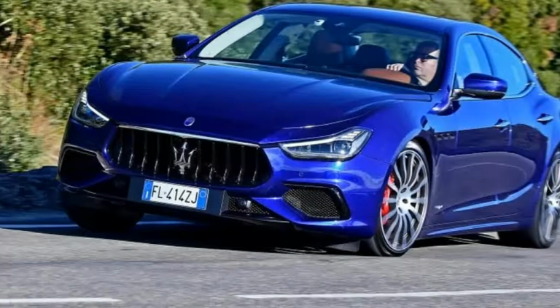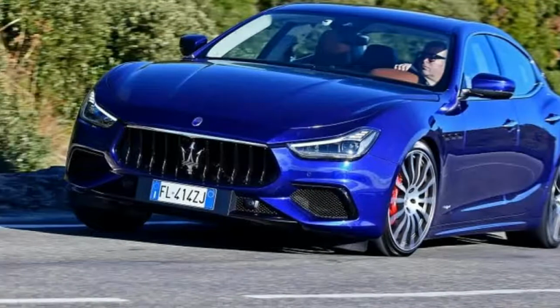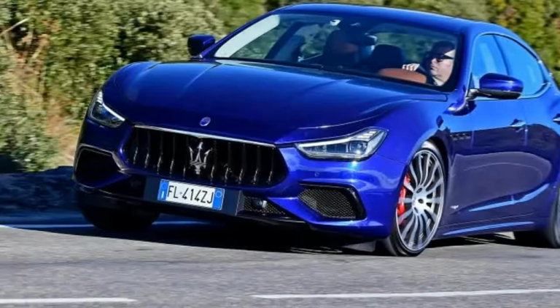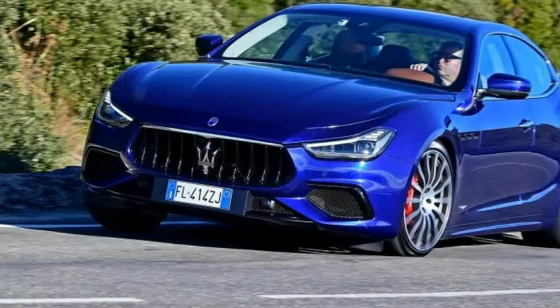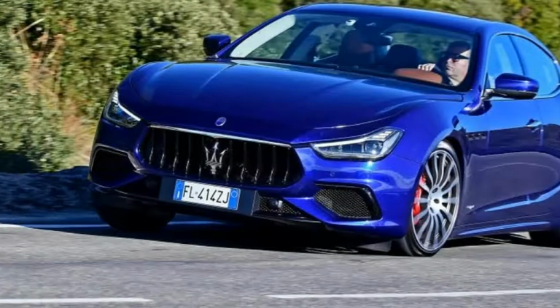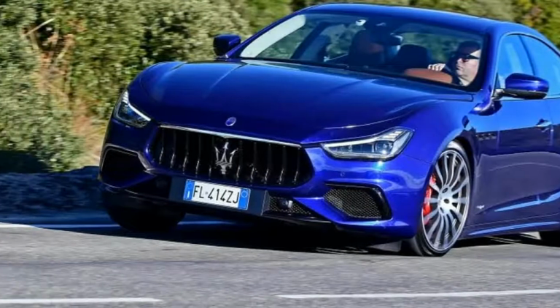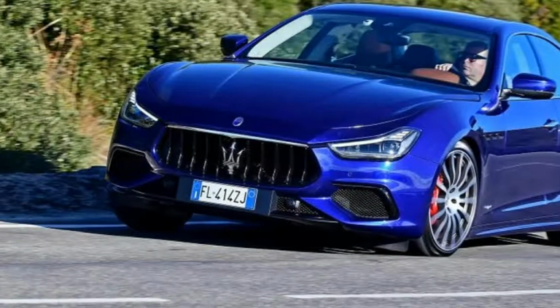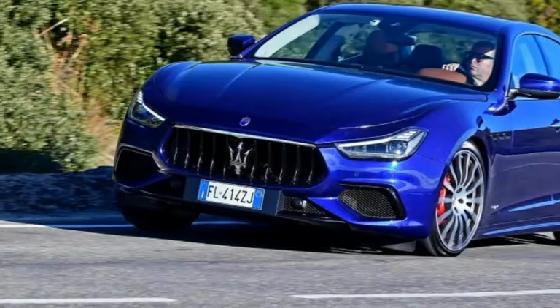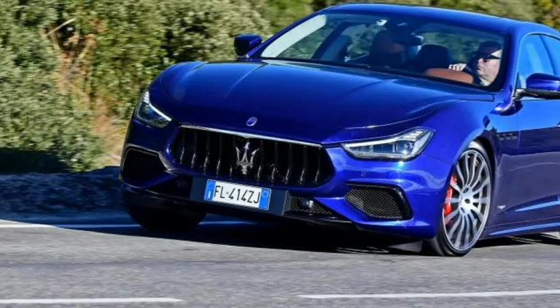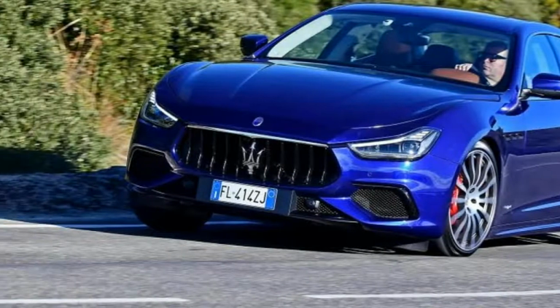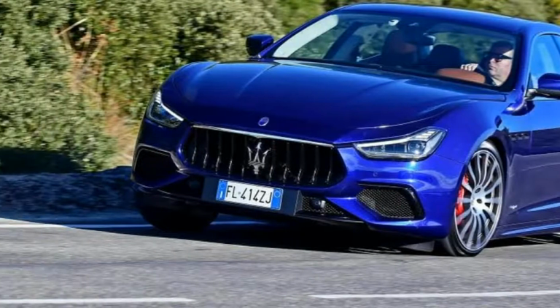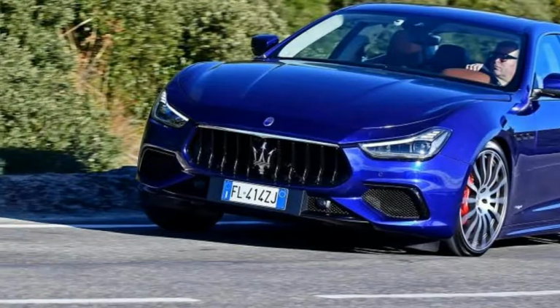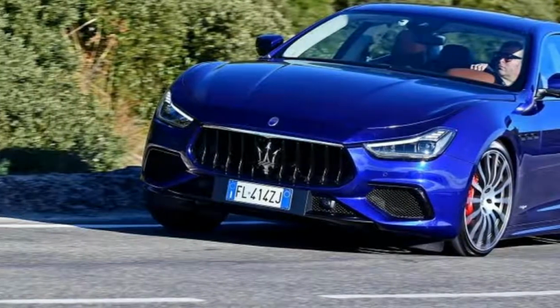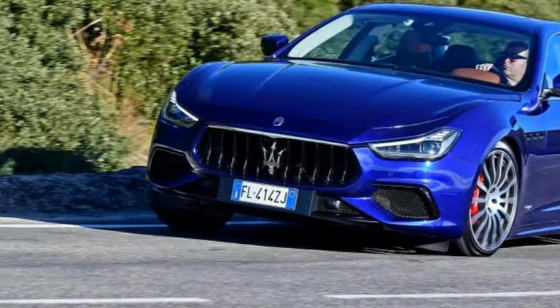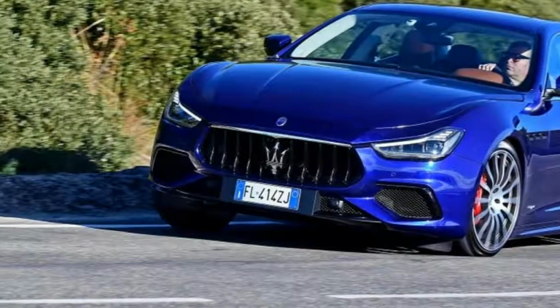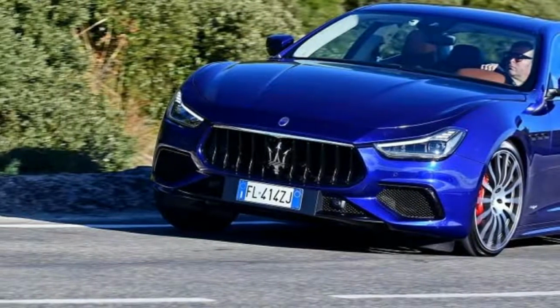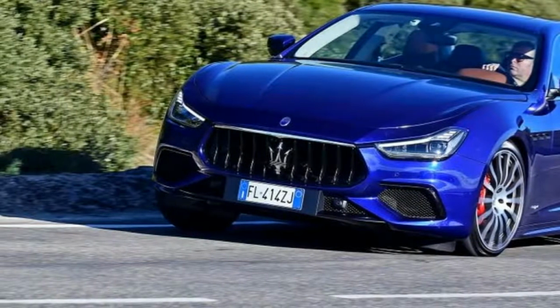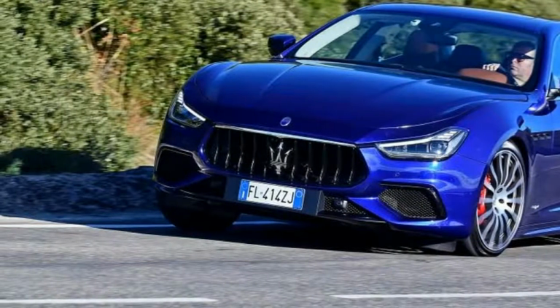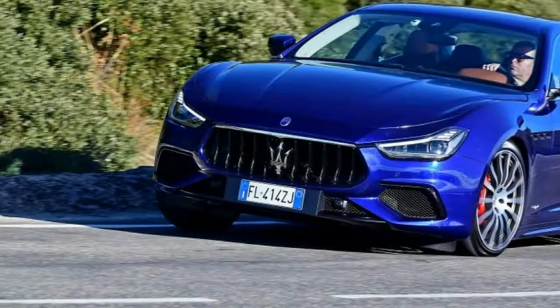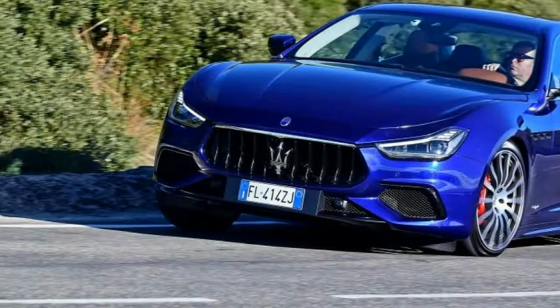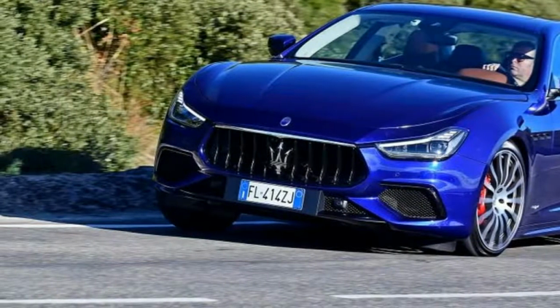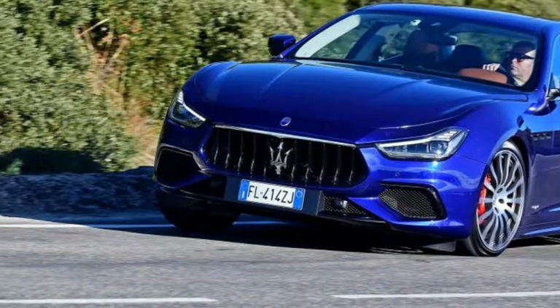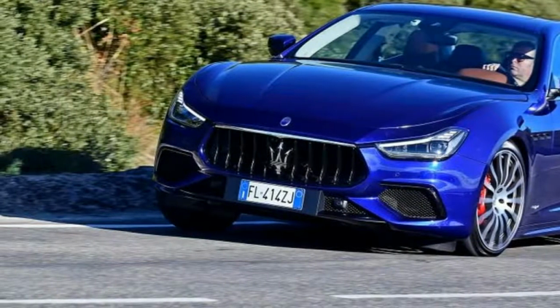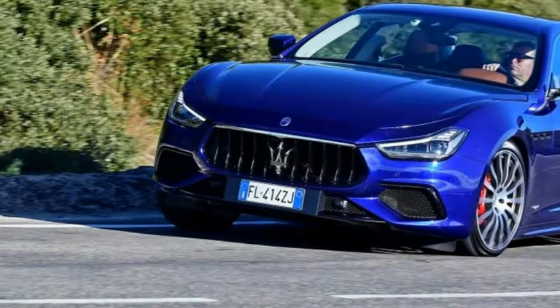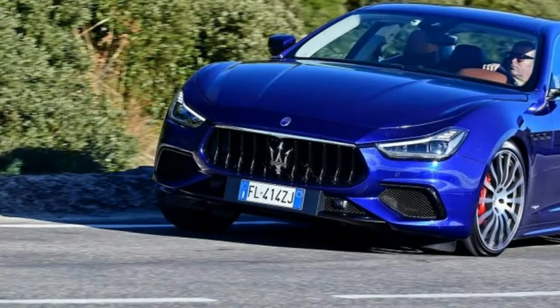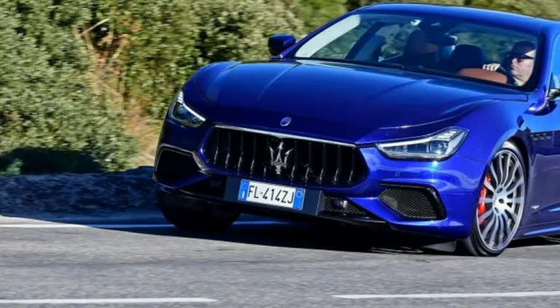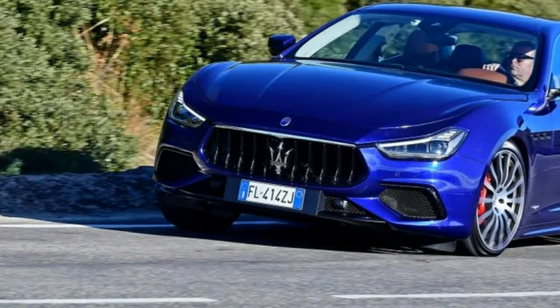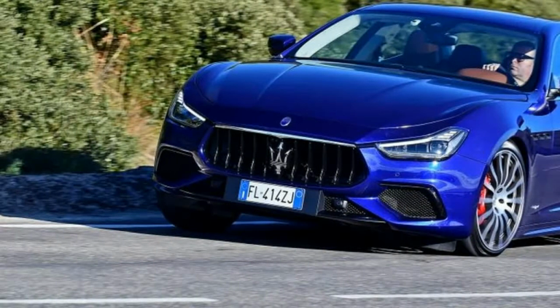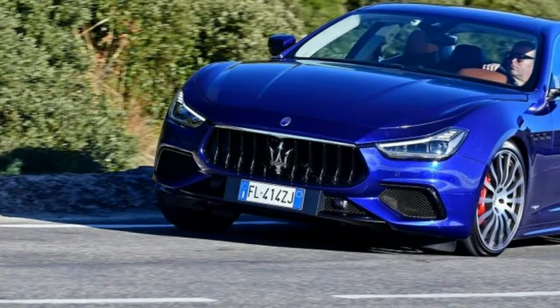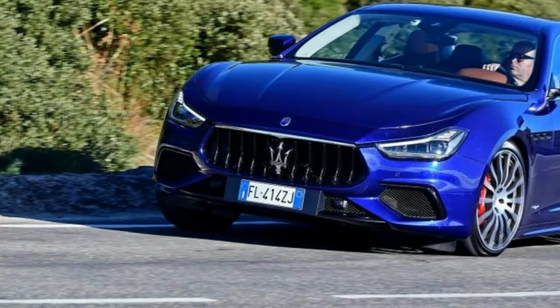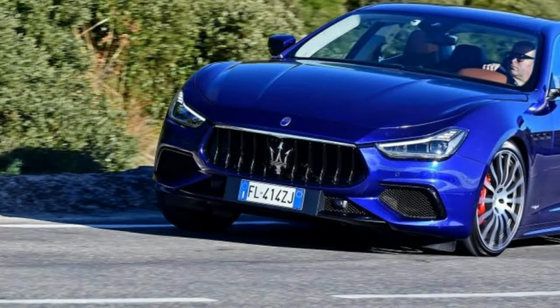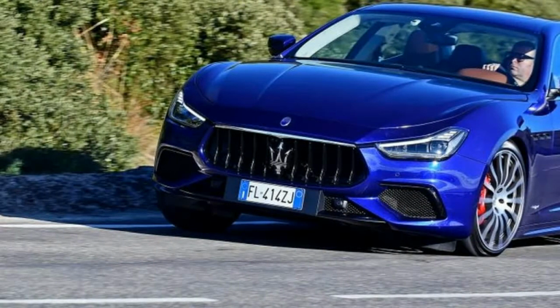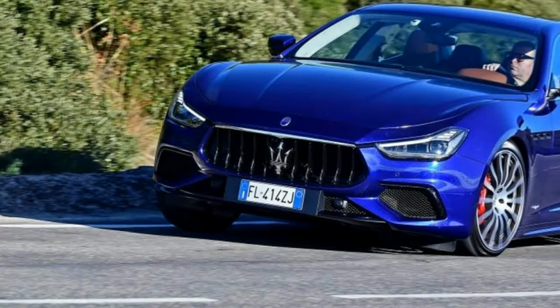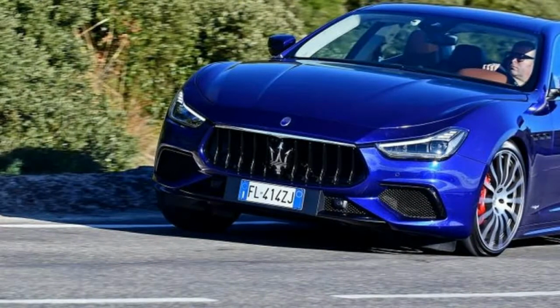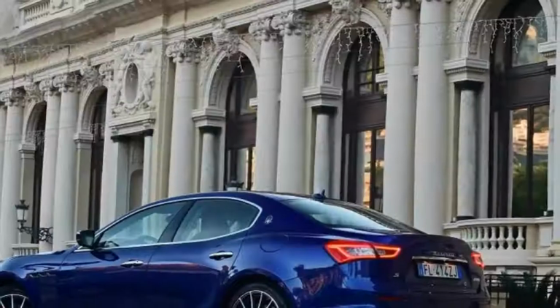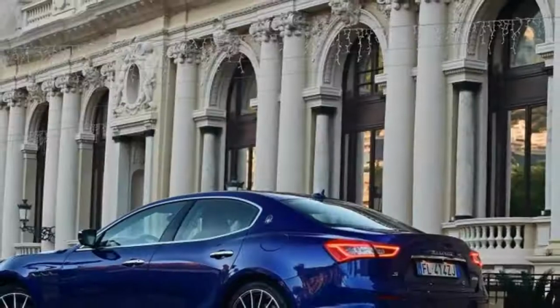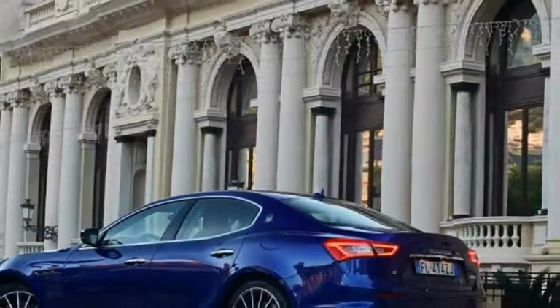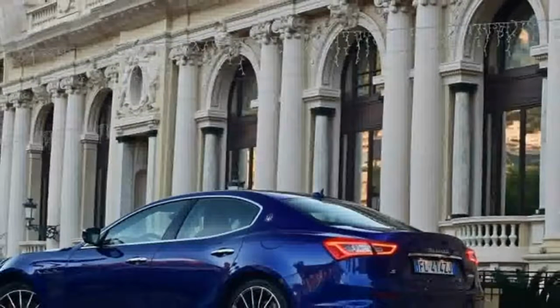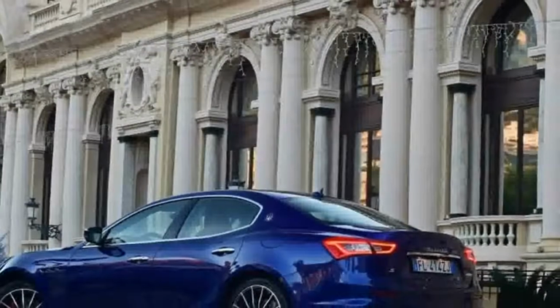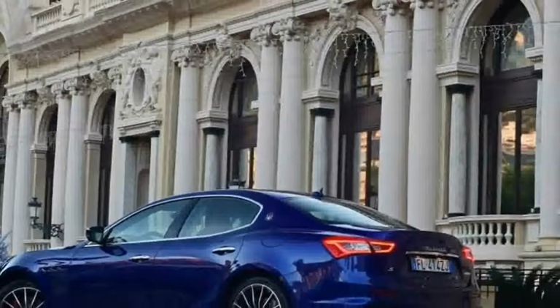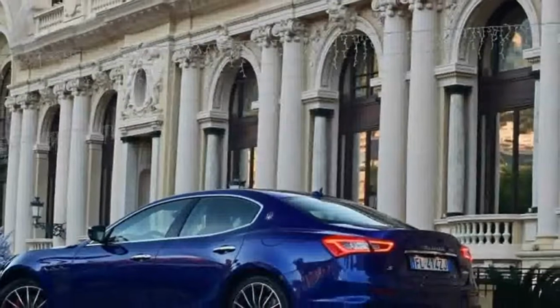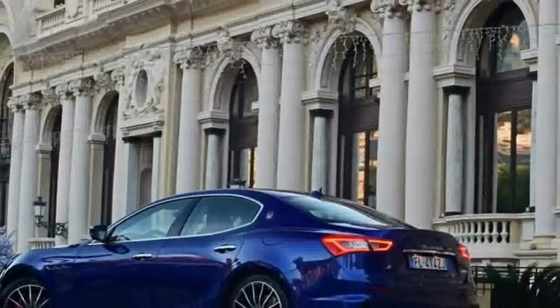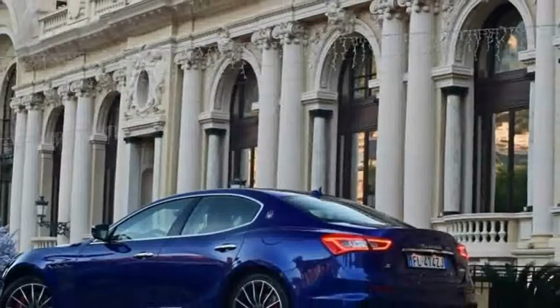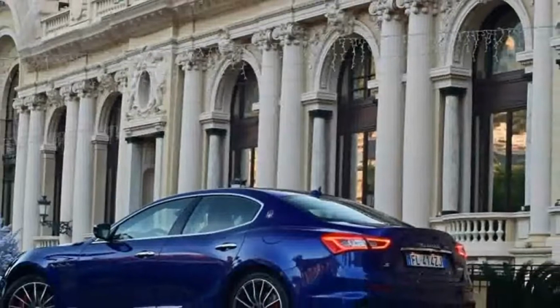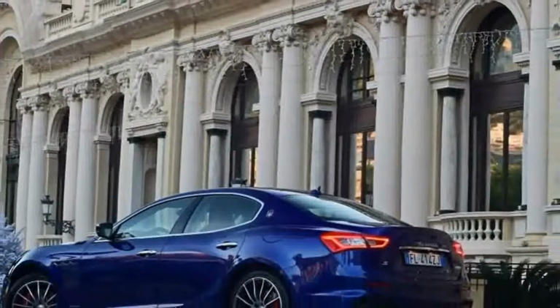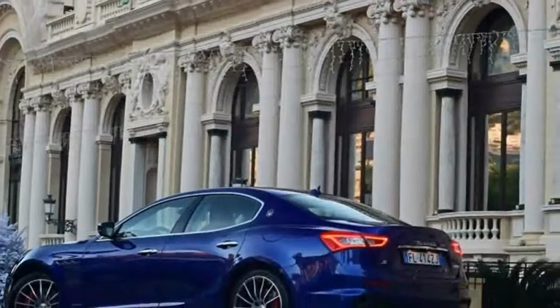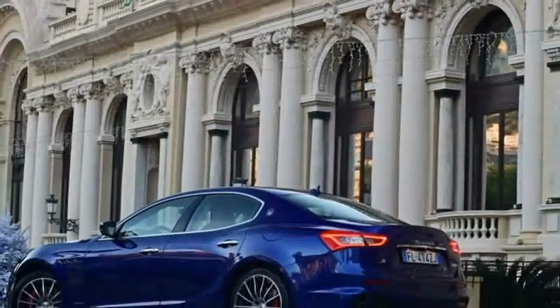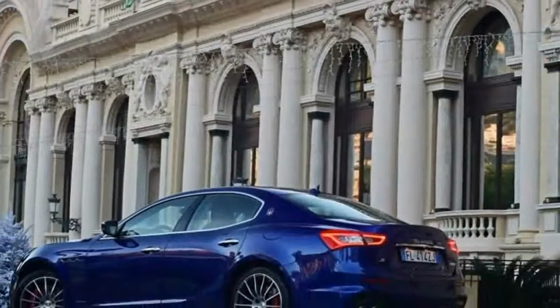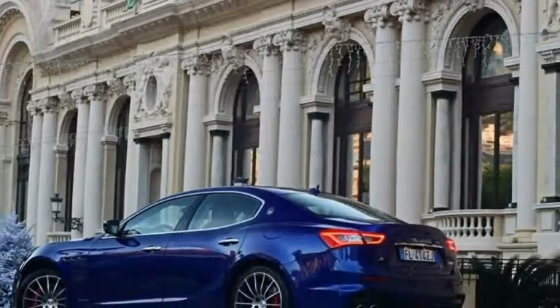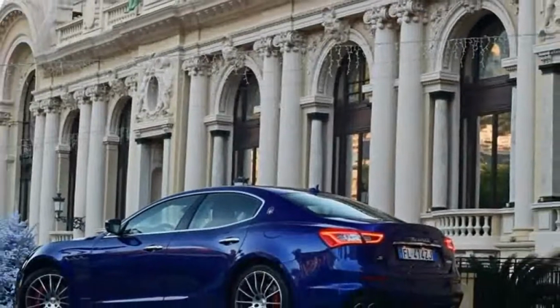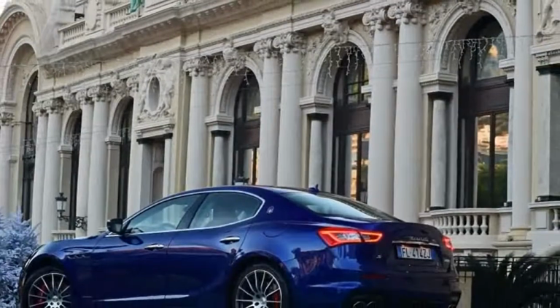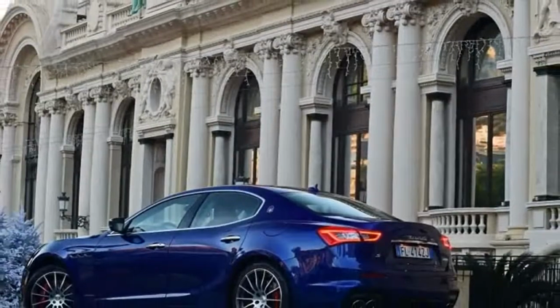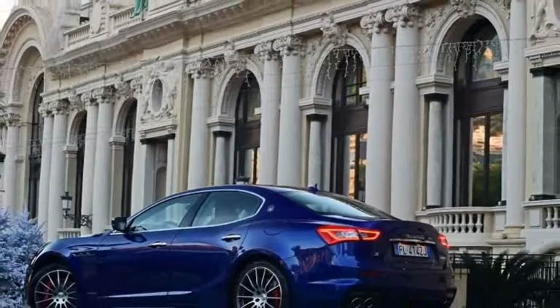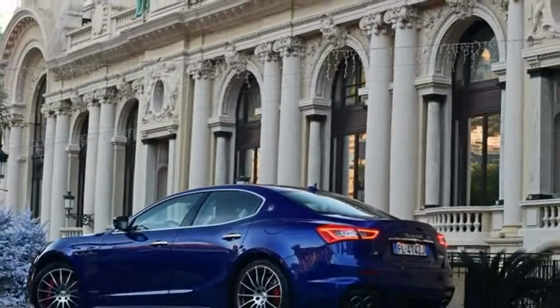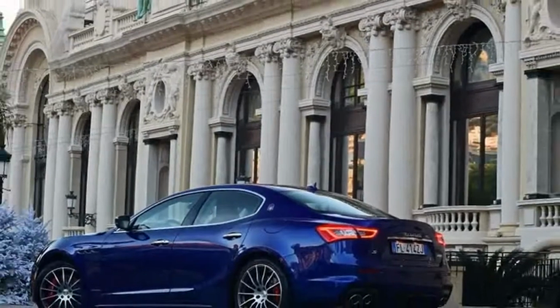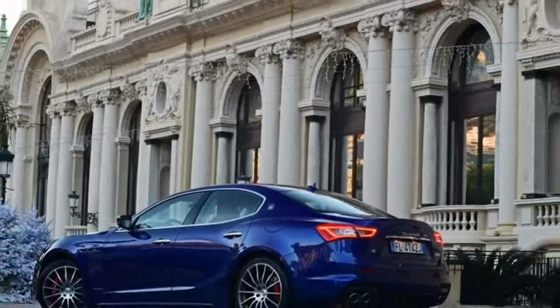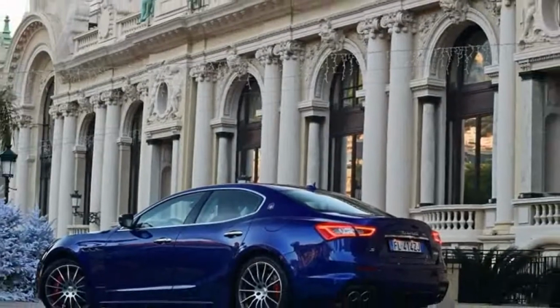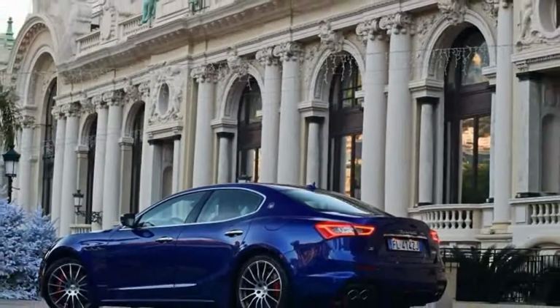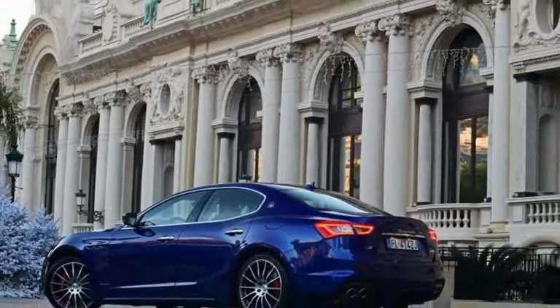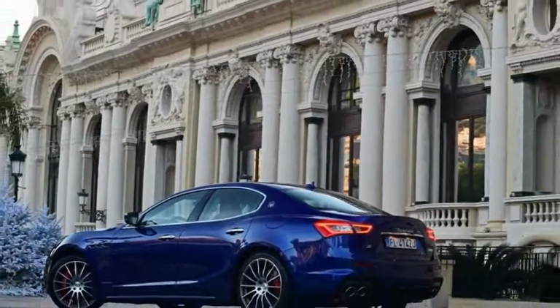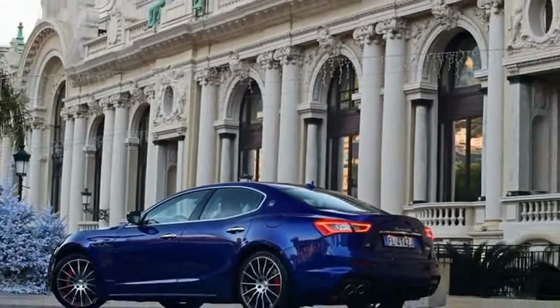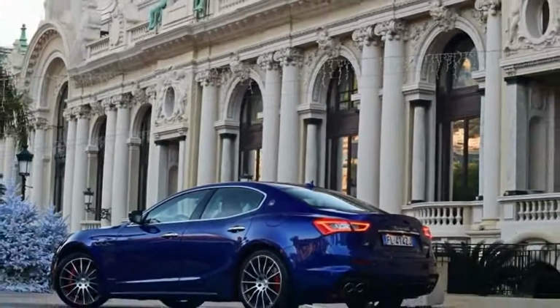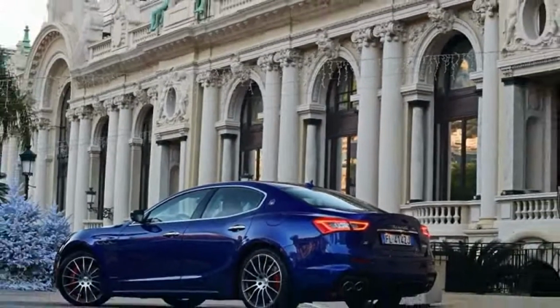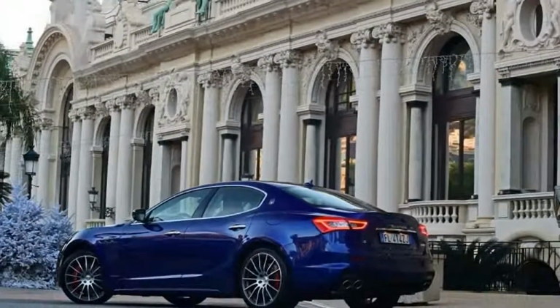Verdict: stylish and much improved dynamically, but still a way short of the best-in-class overall.